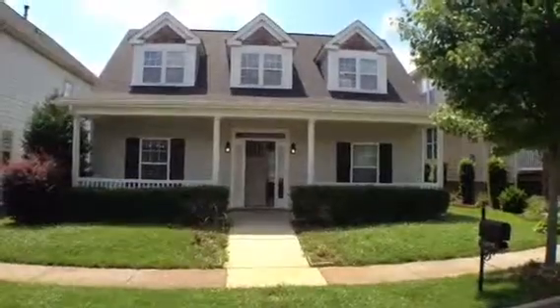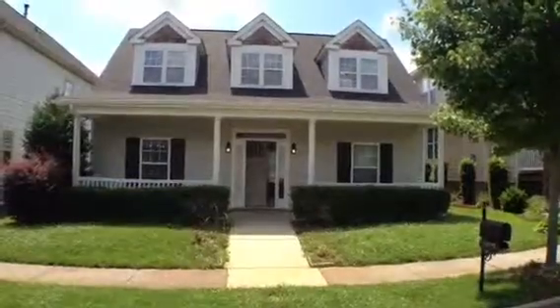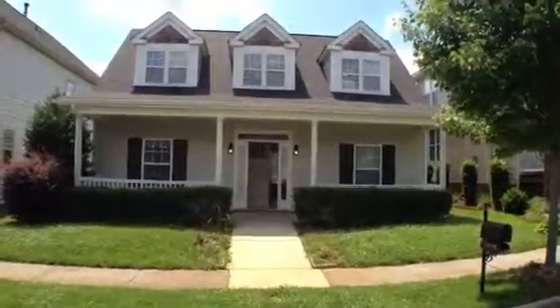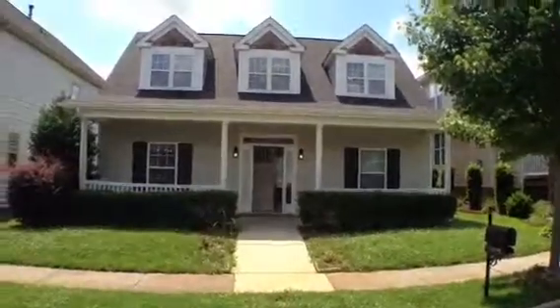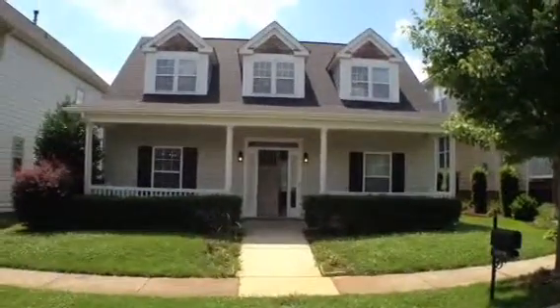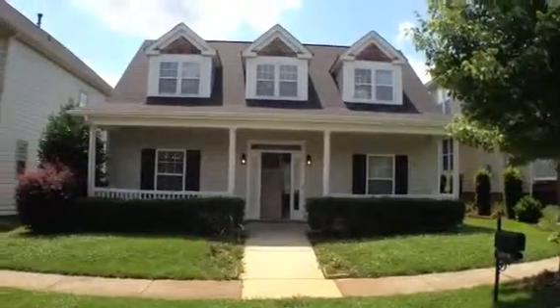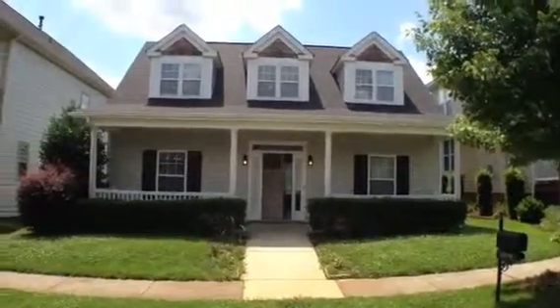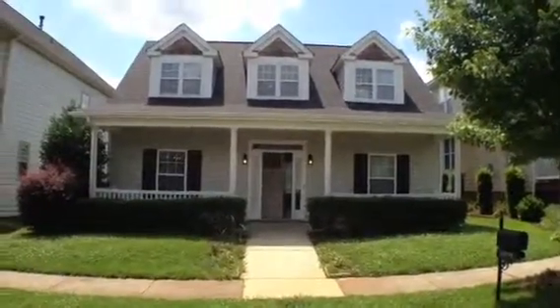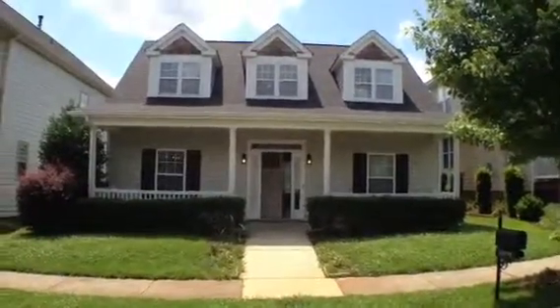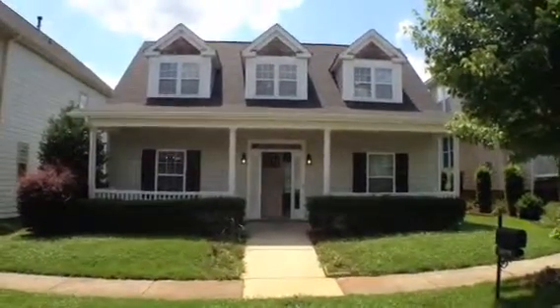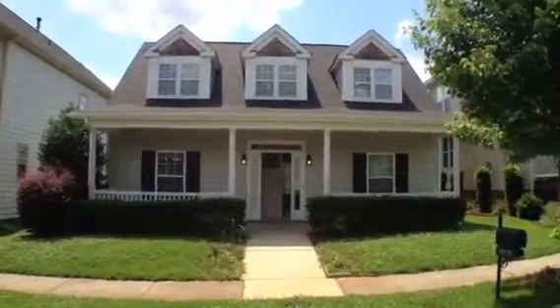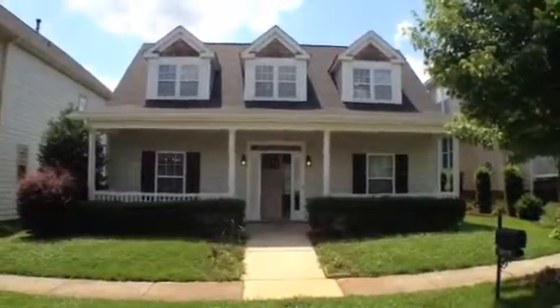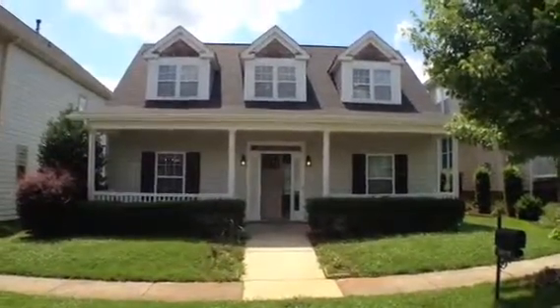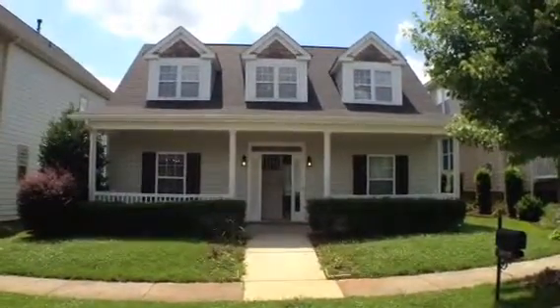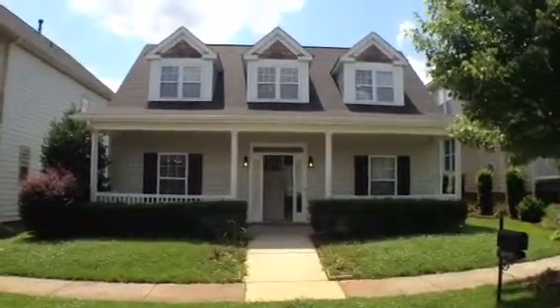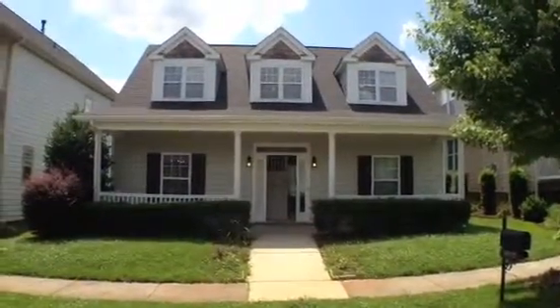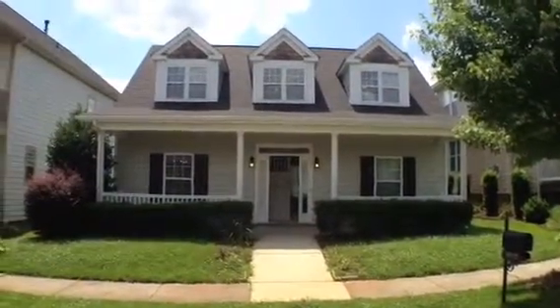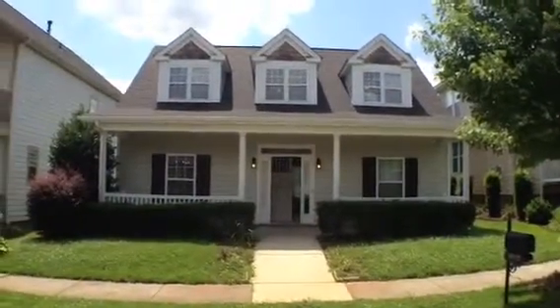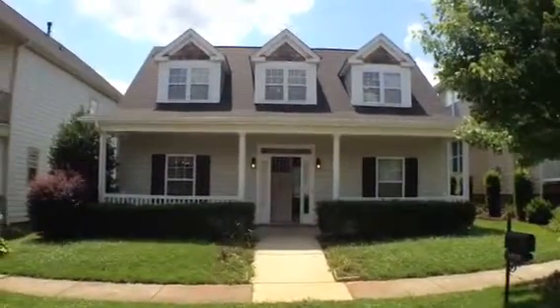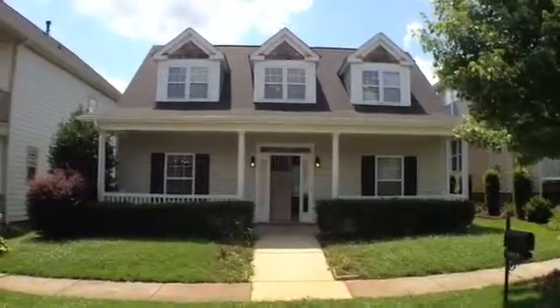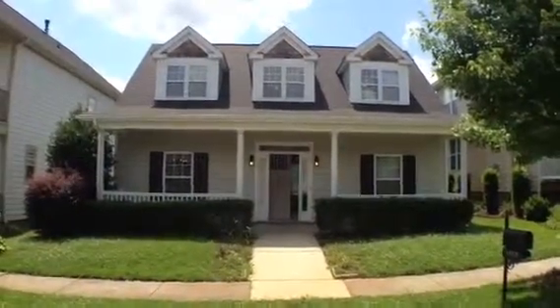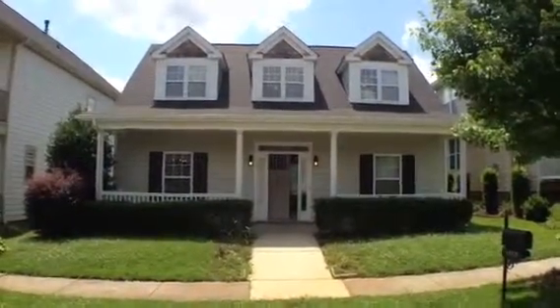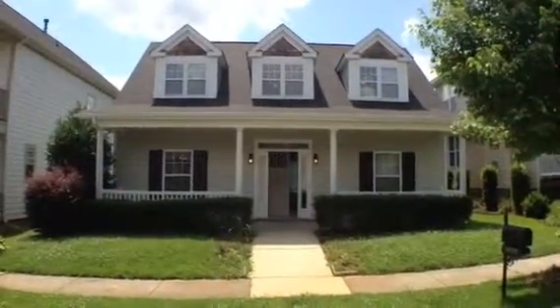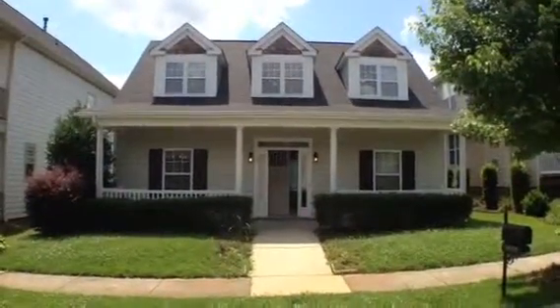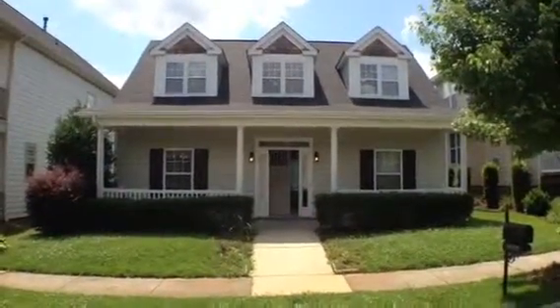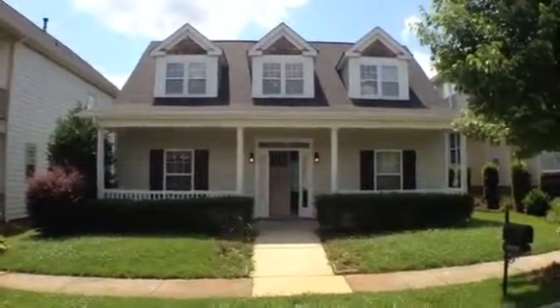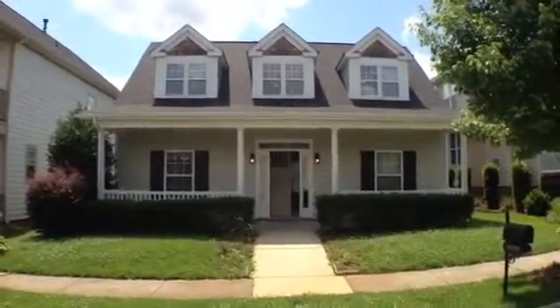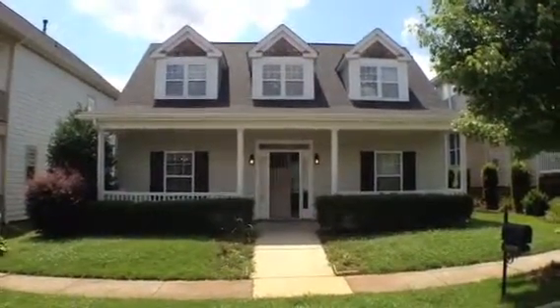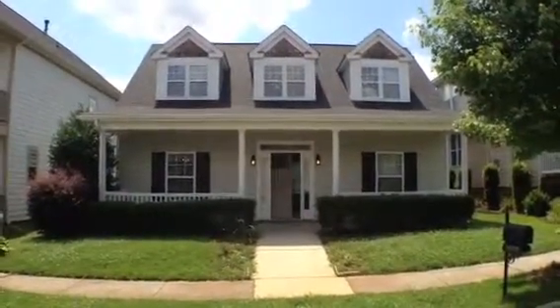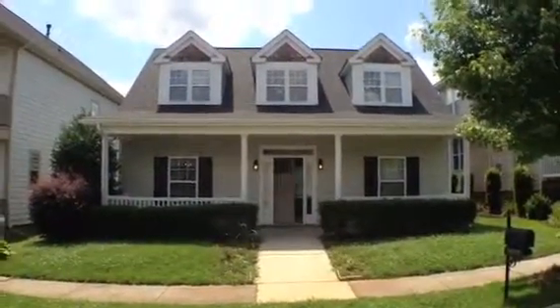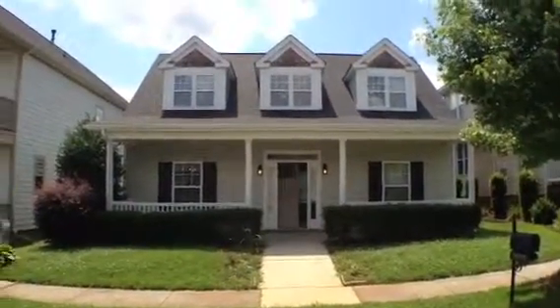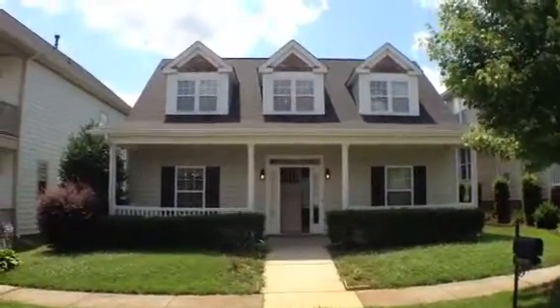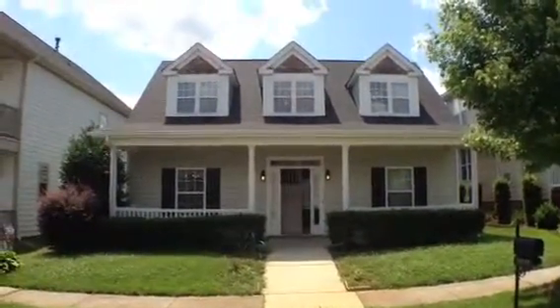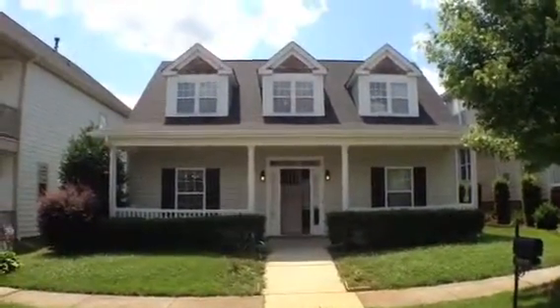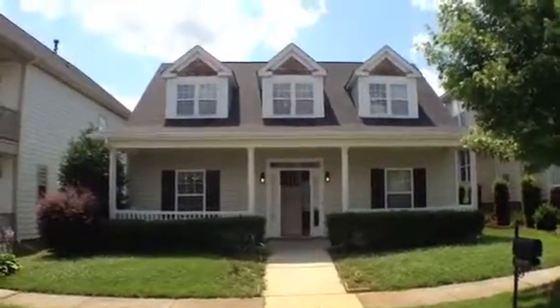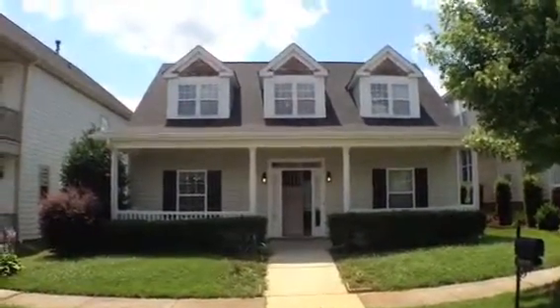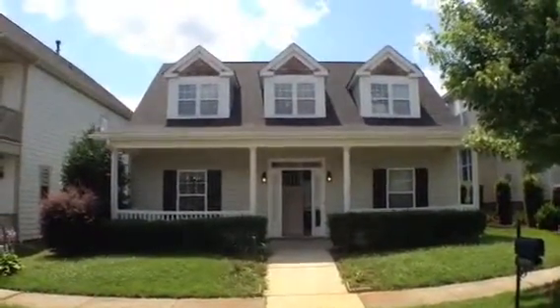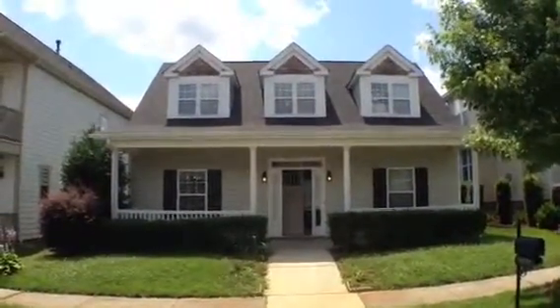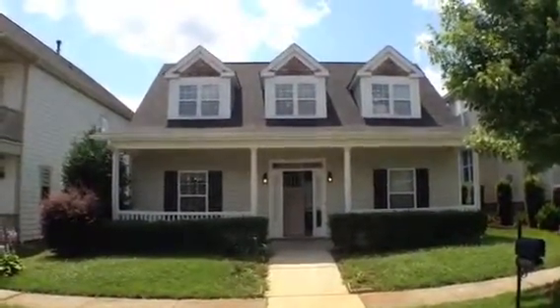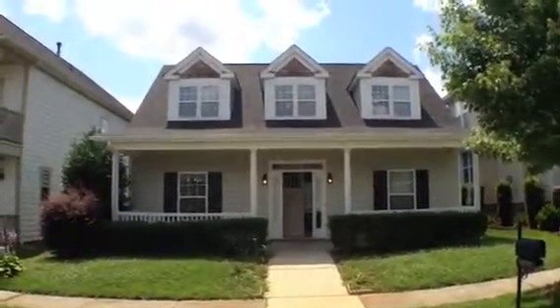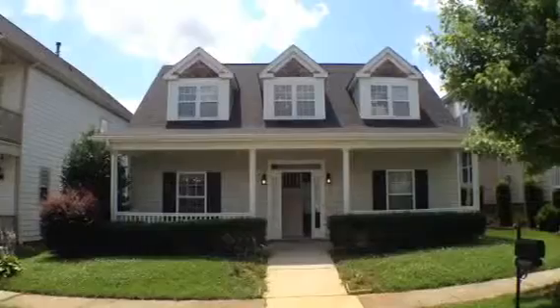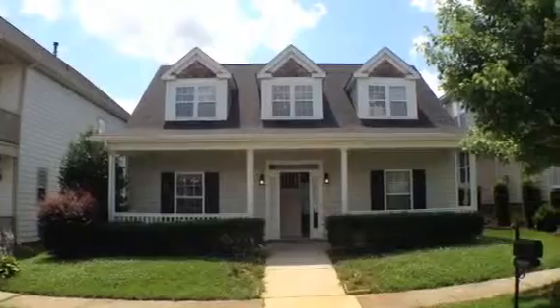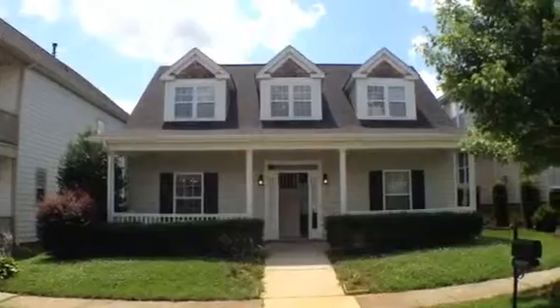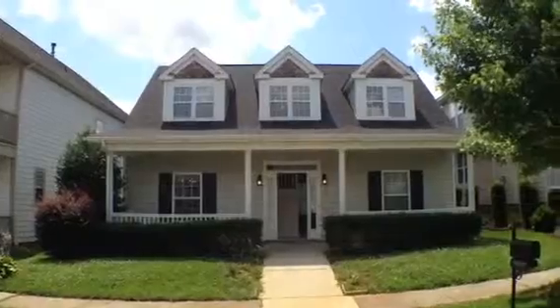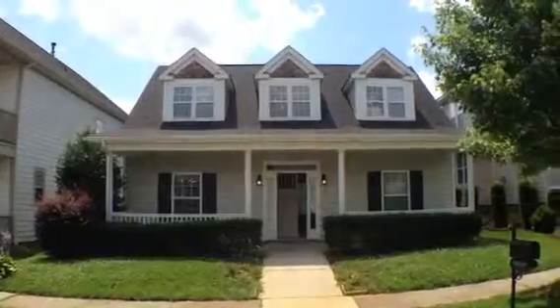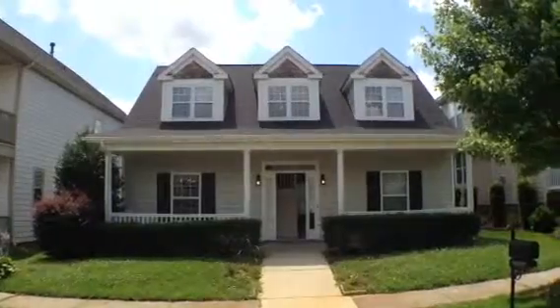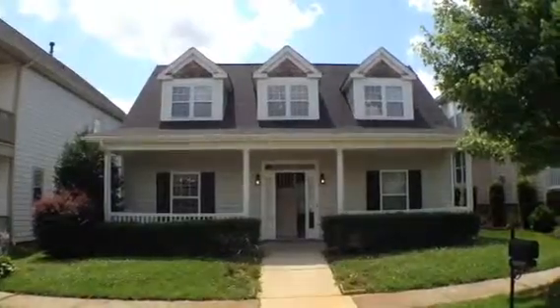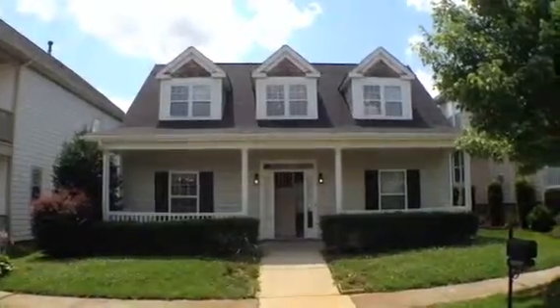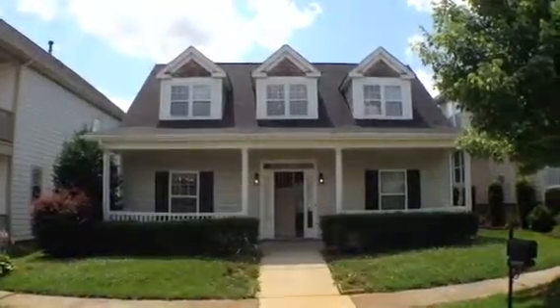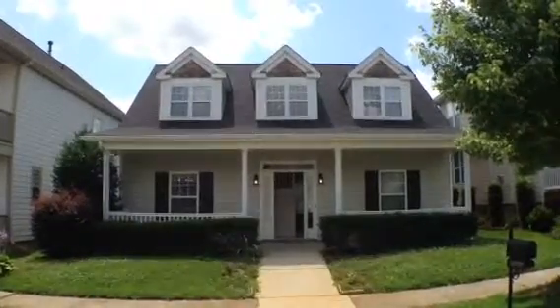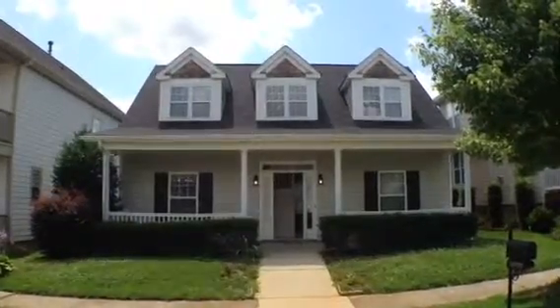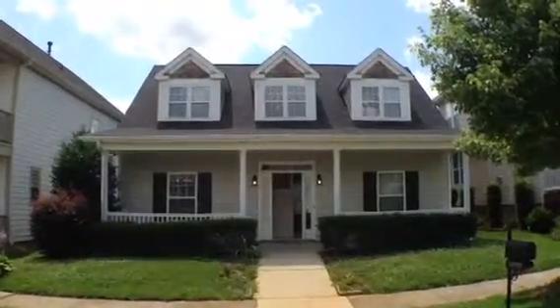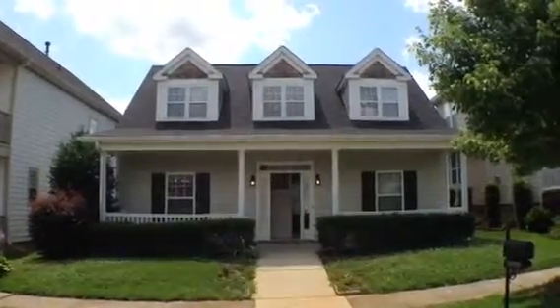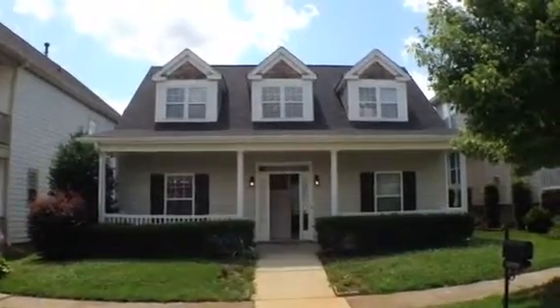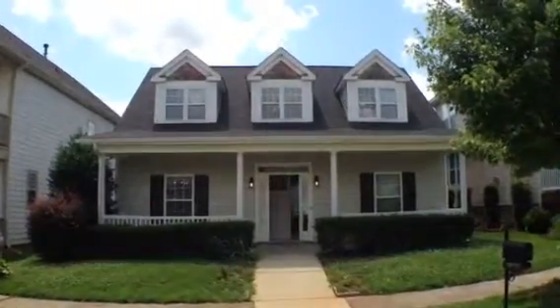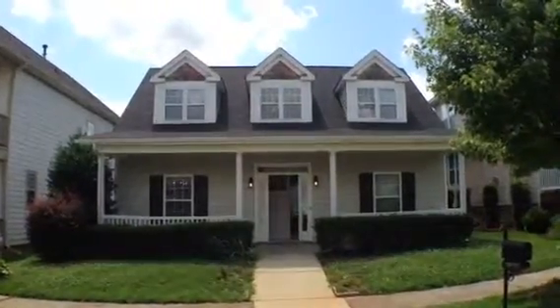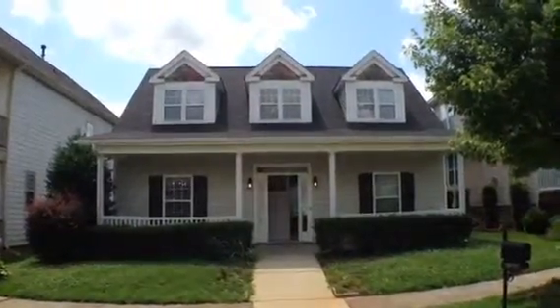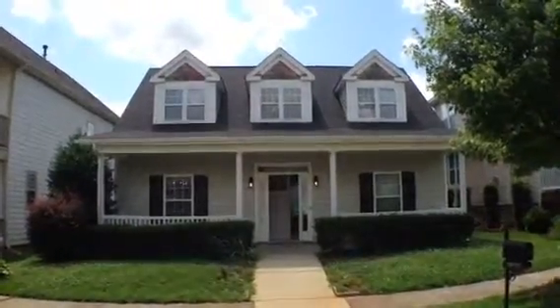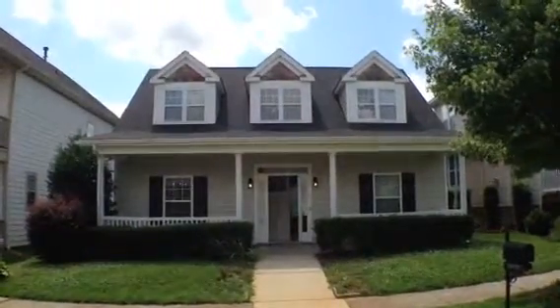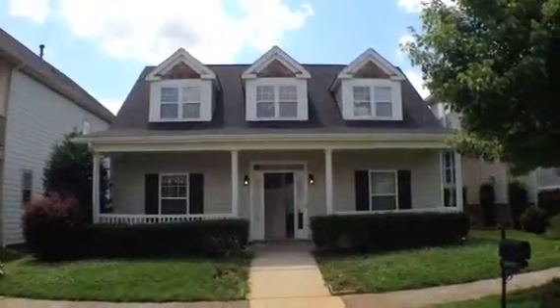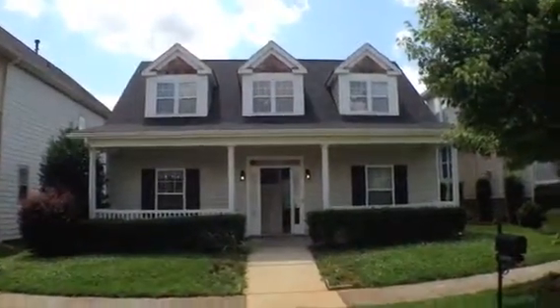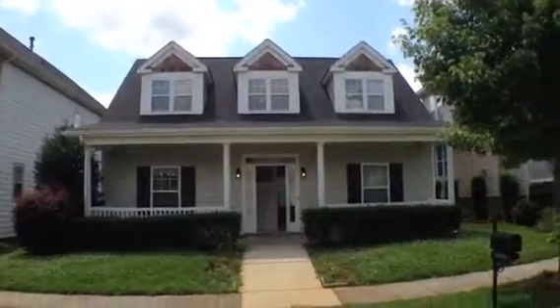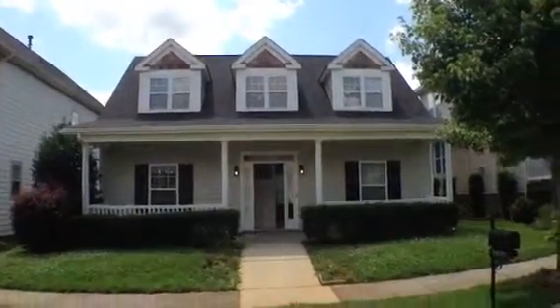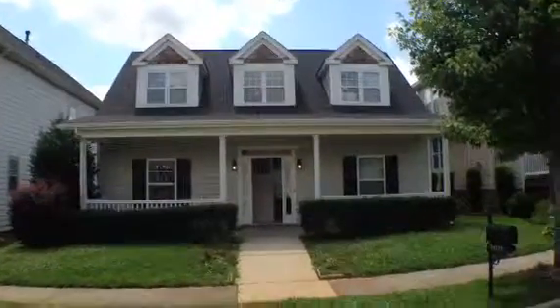Hey, this is Dan Della Partia, Downtown Dan. I'm at 14123 Magnolia Bend Drive.